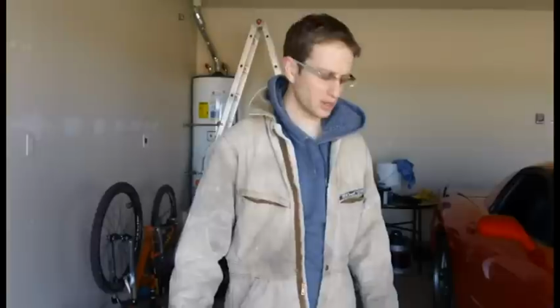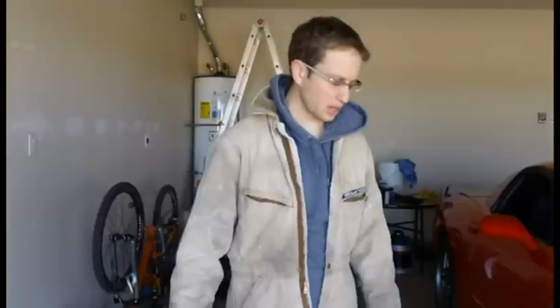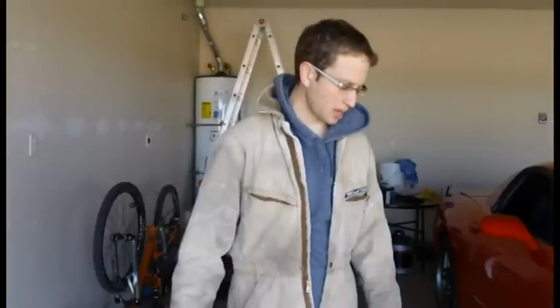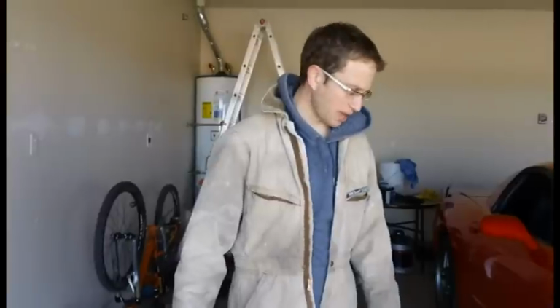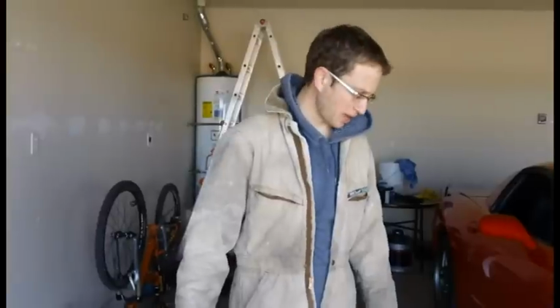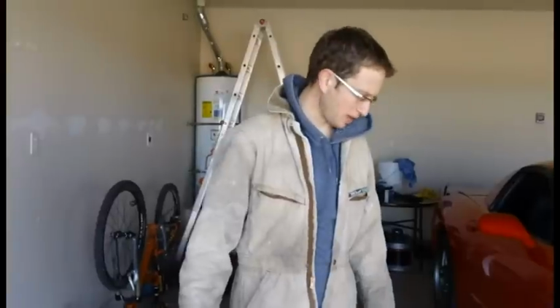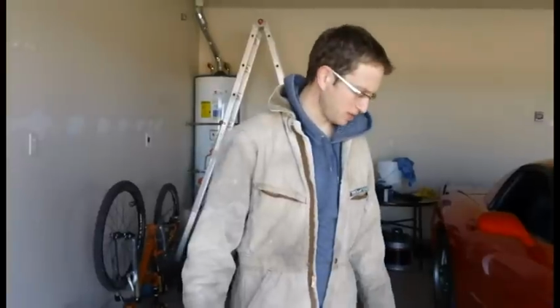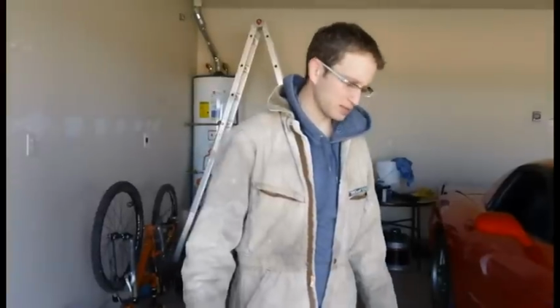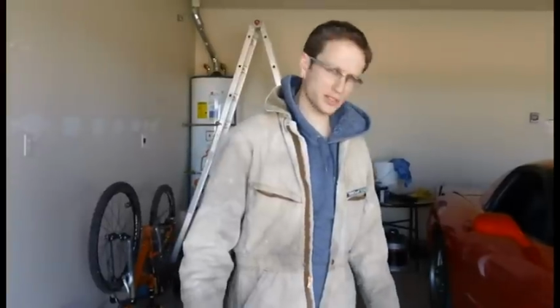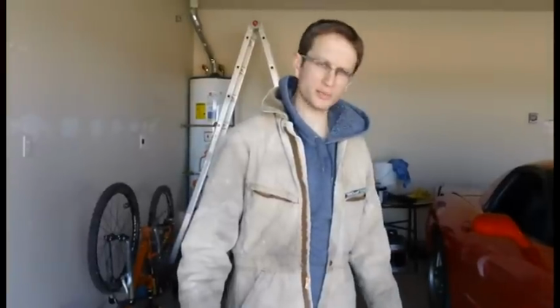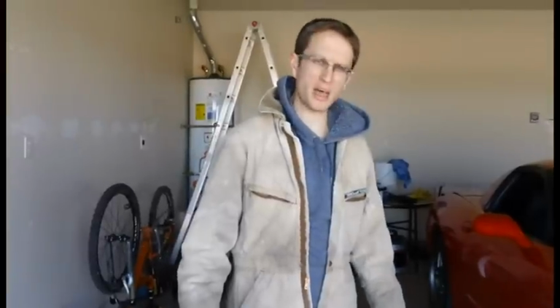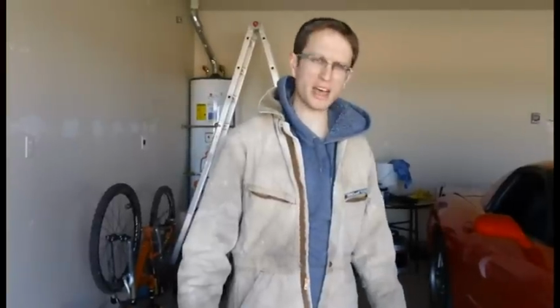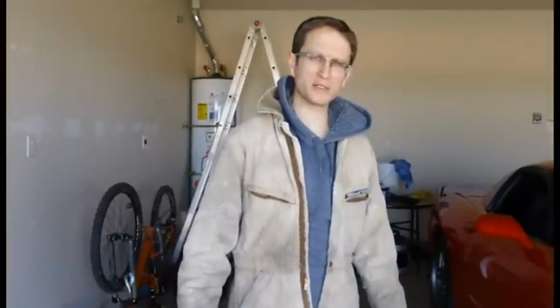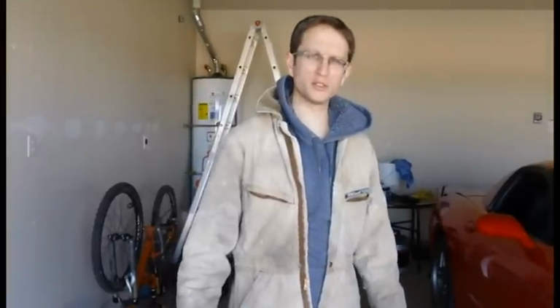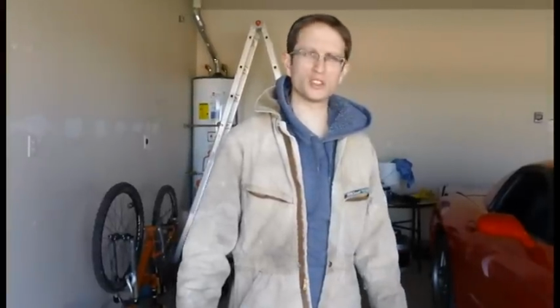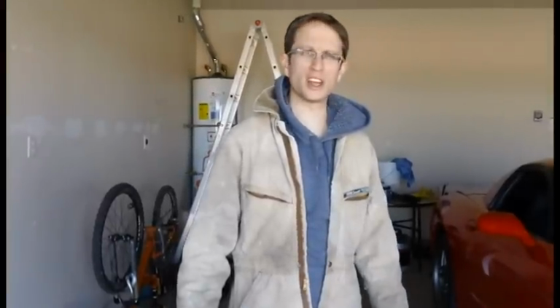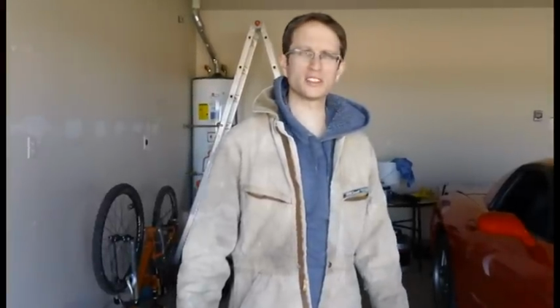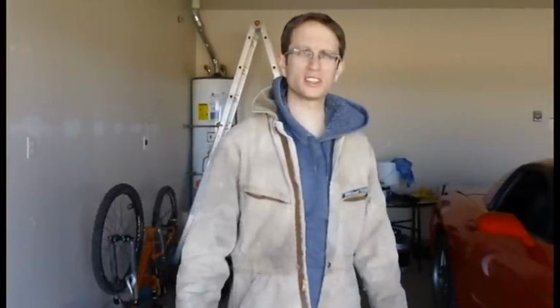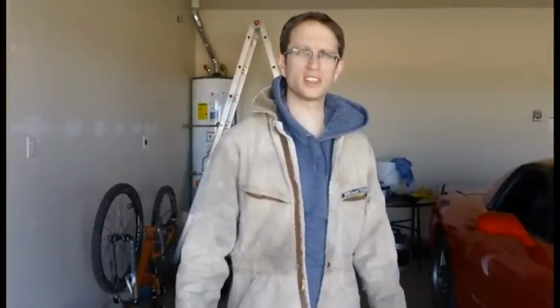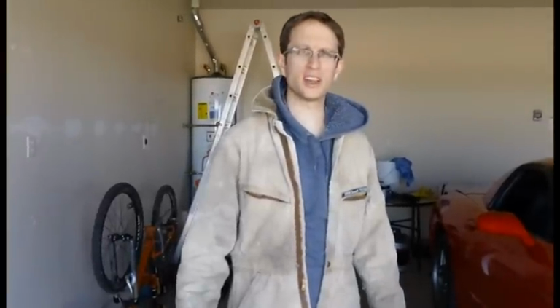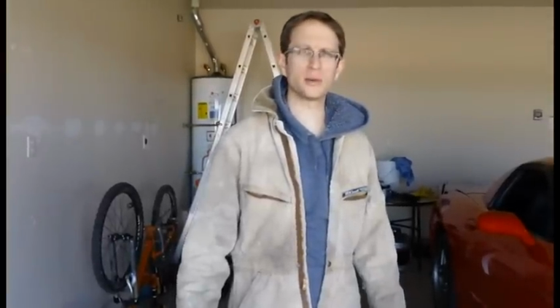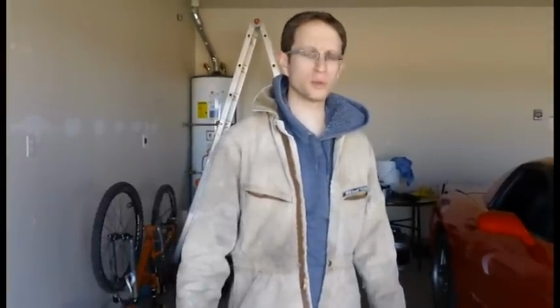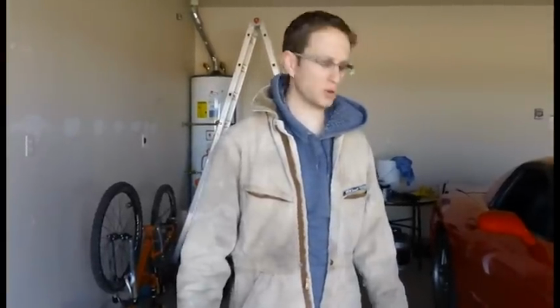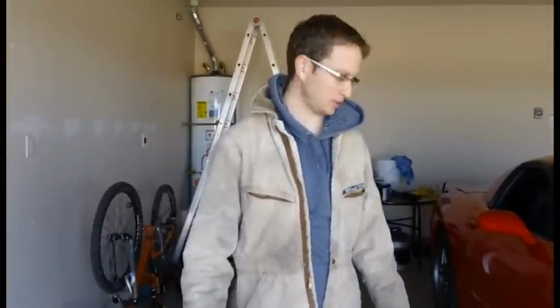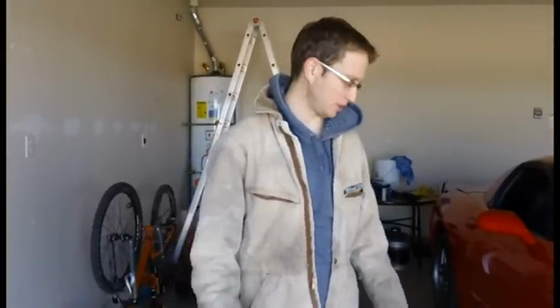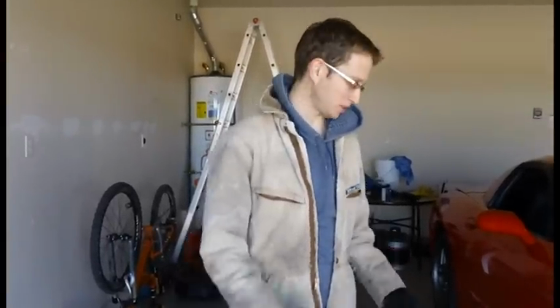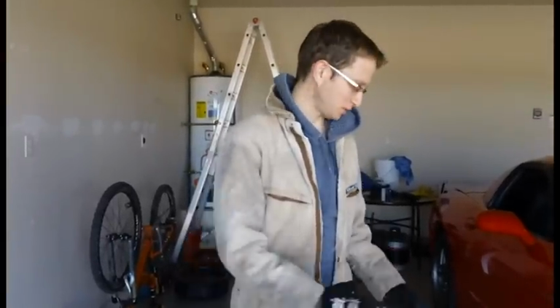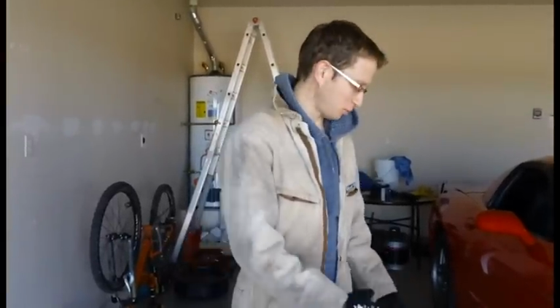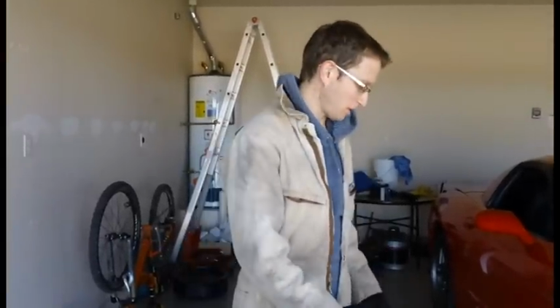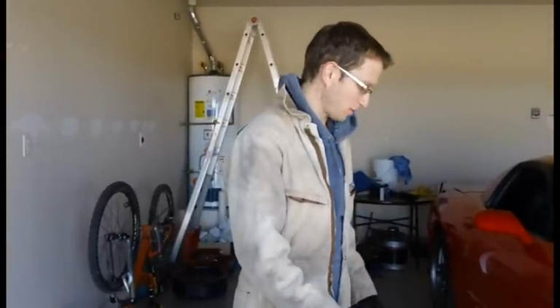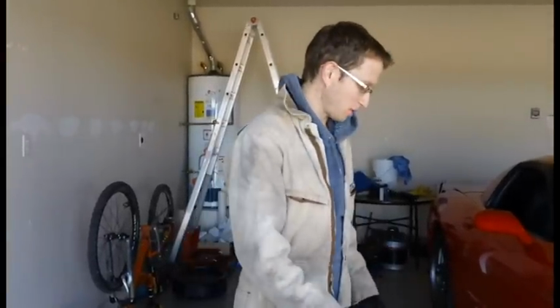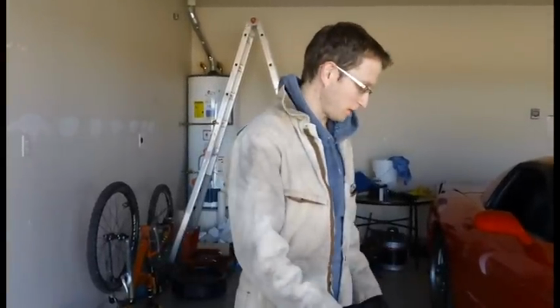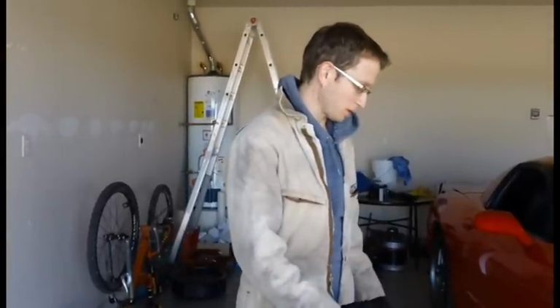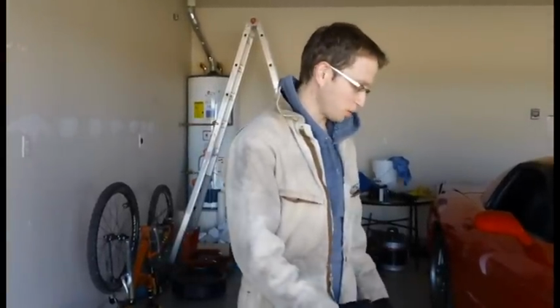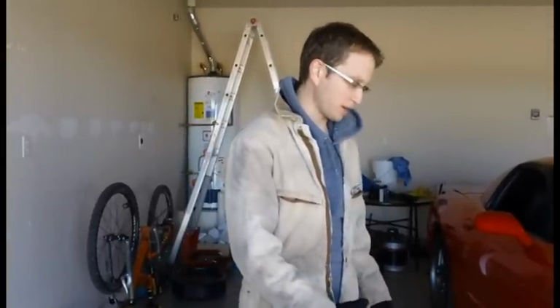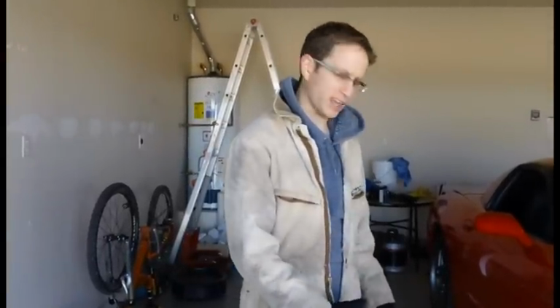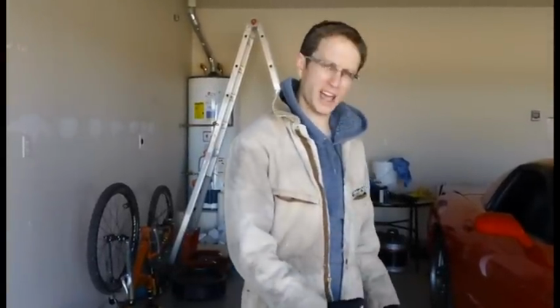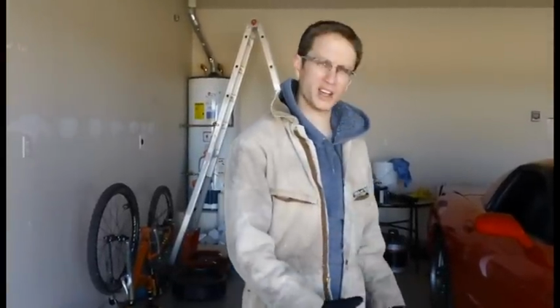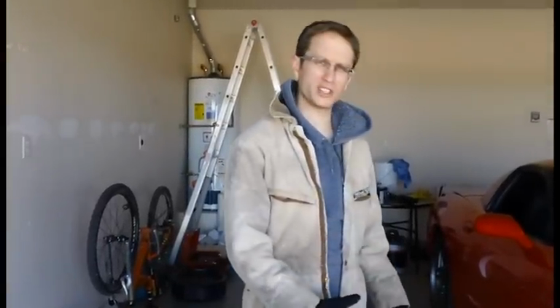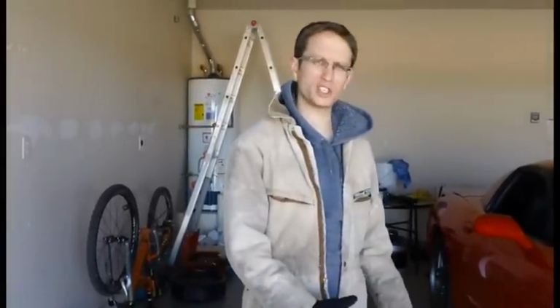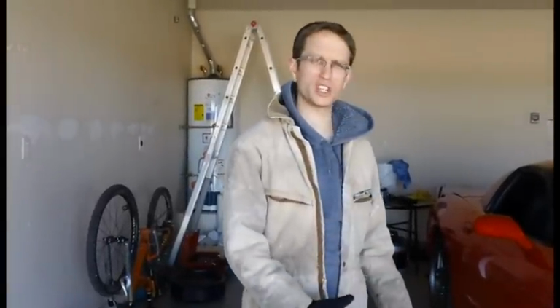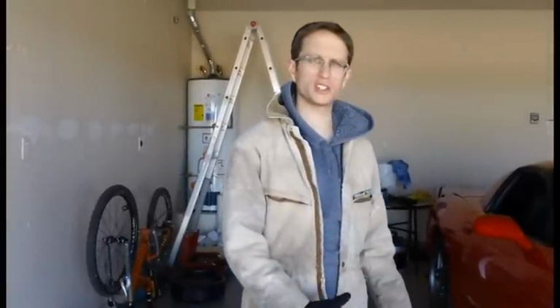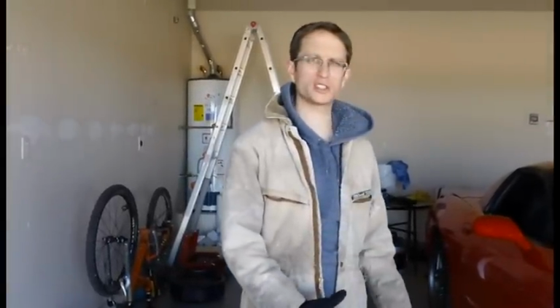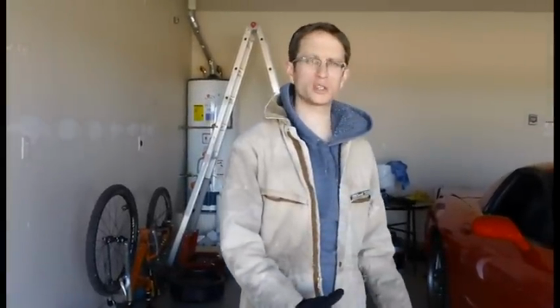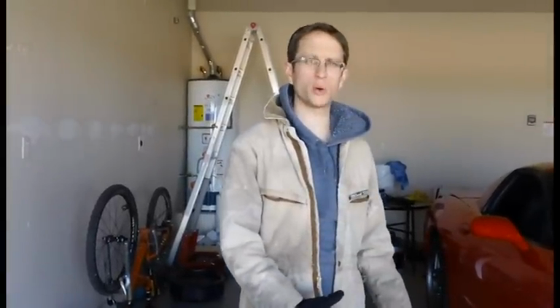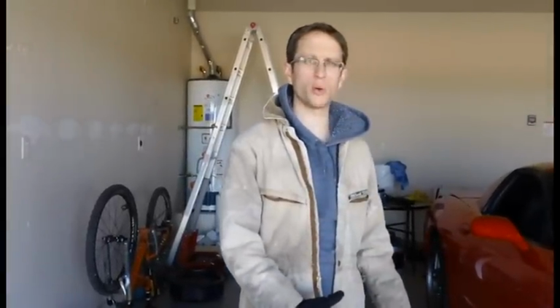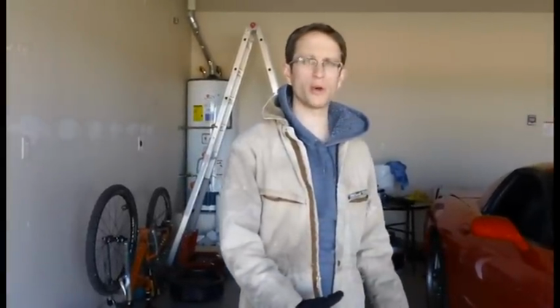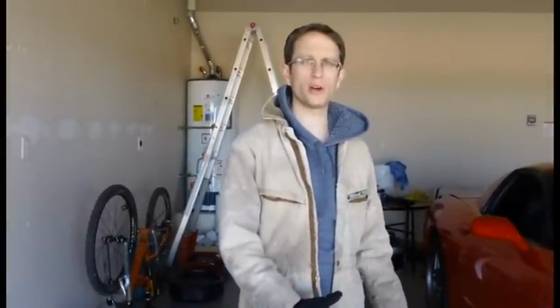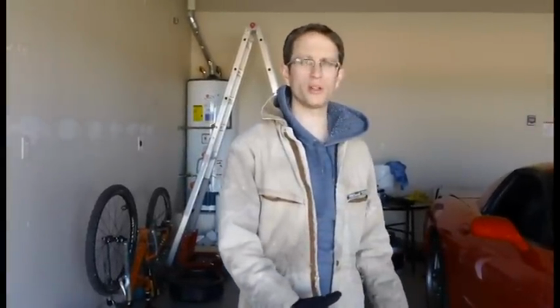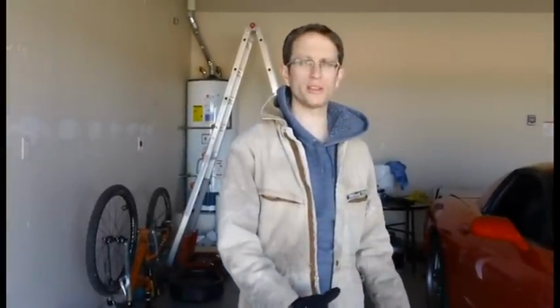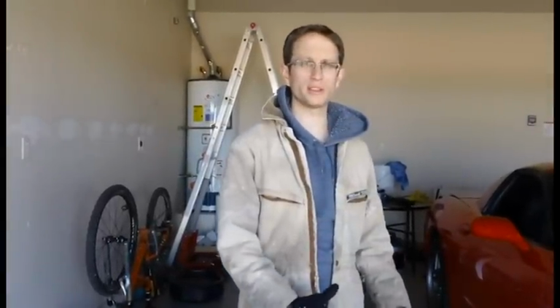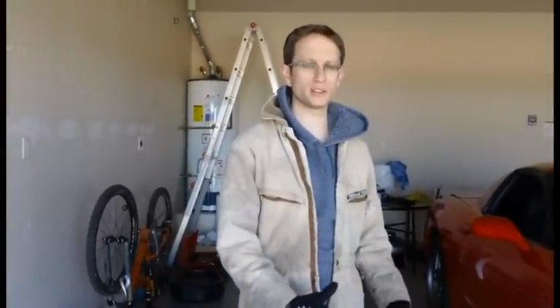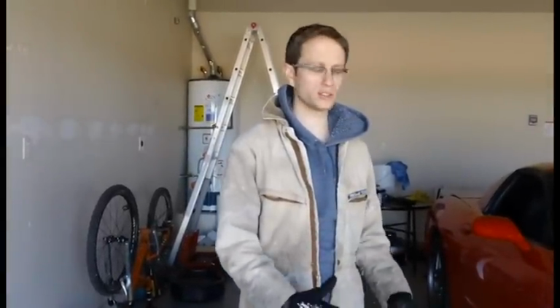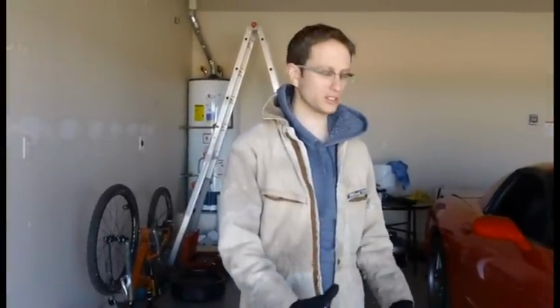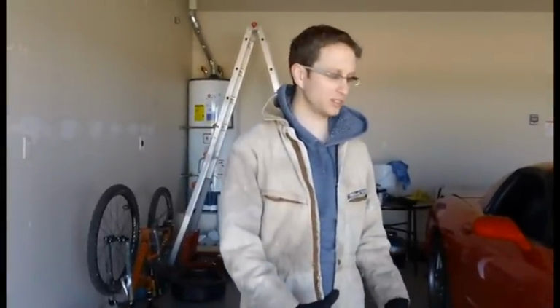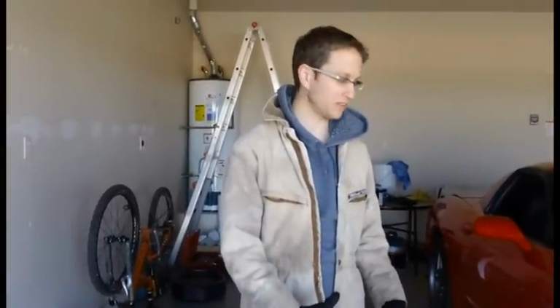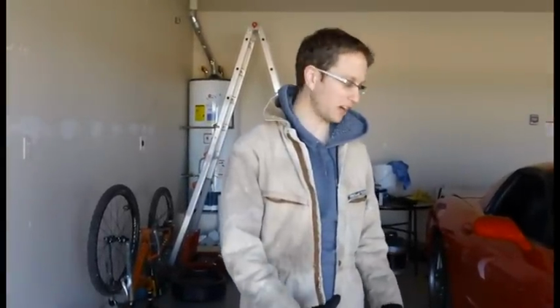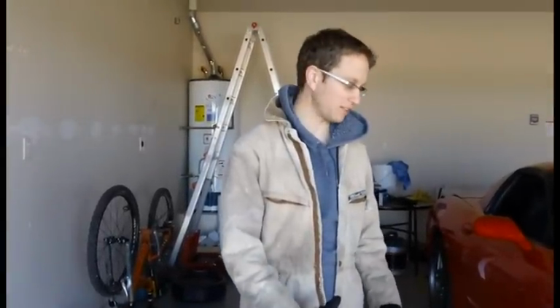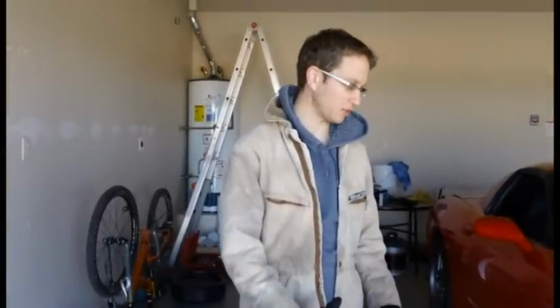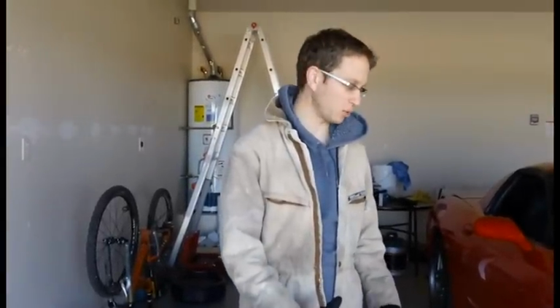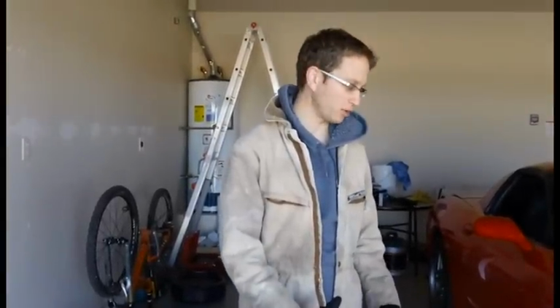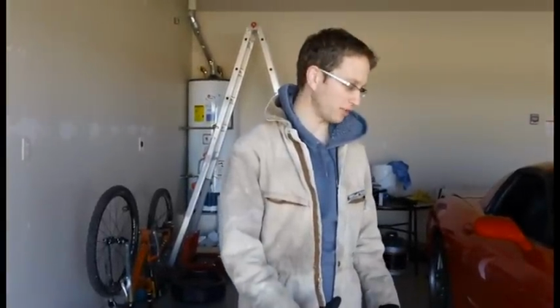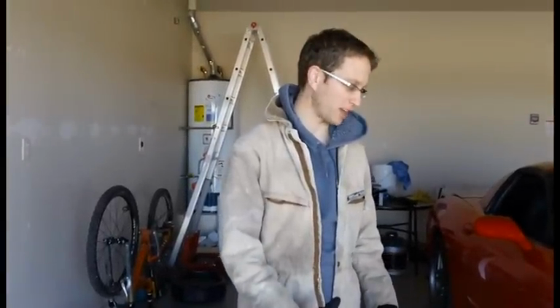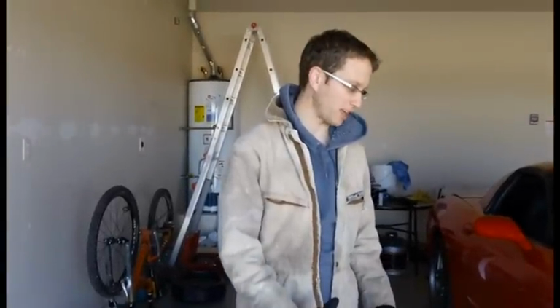Hey, this is Matthew Jeske. I'm going to explain really quick how to change the oil in your C5 Corvette.